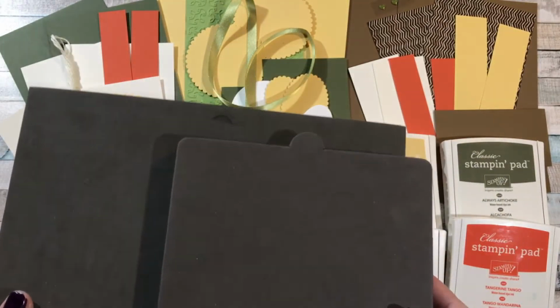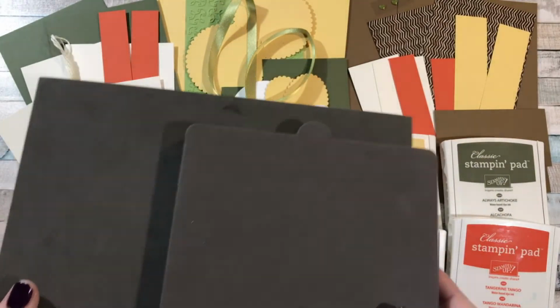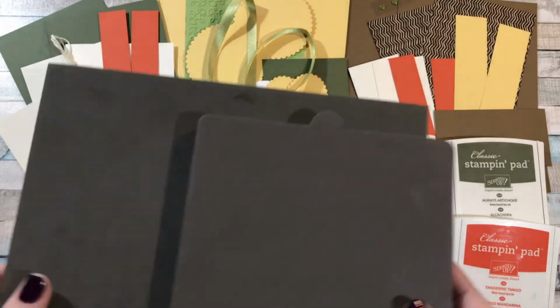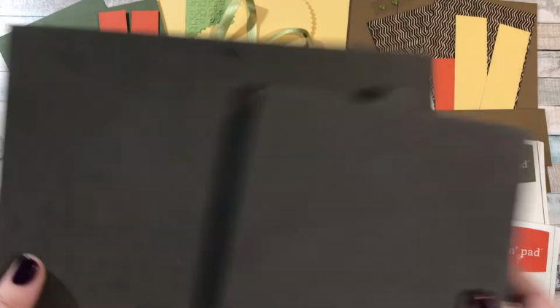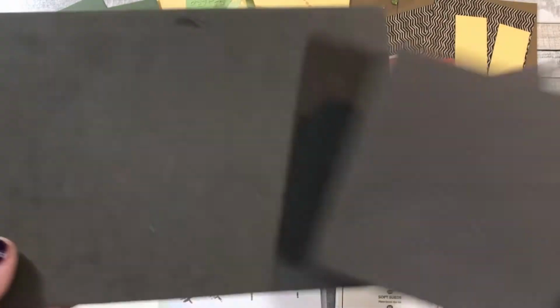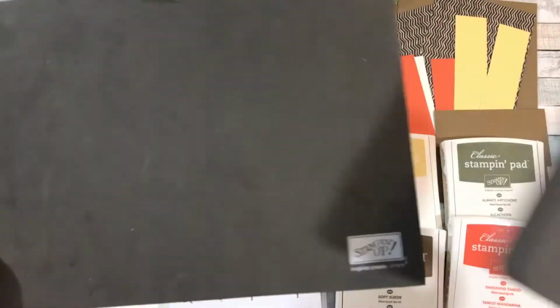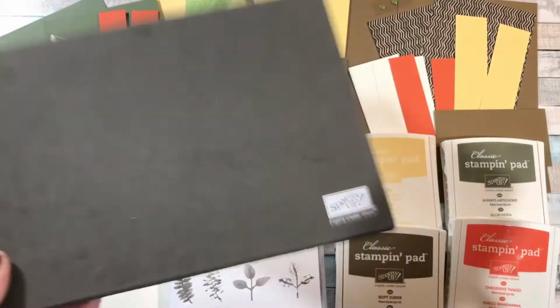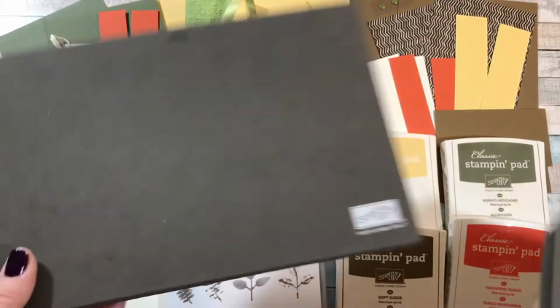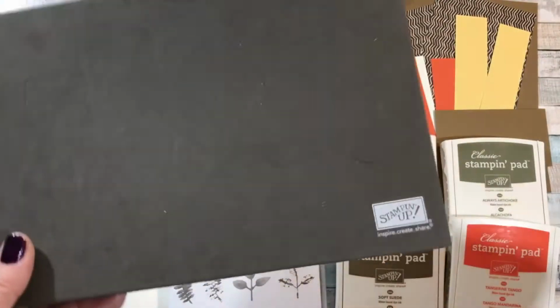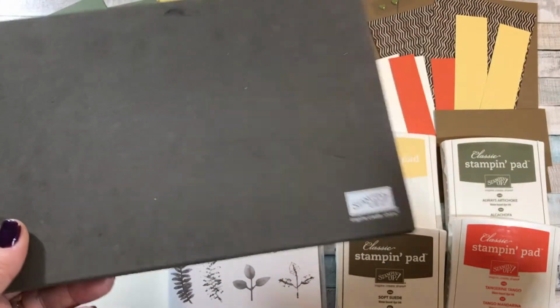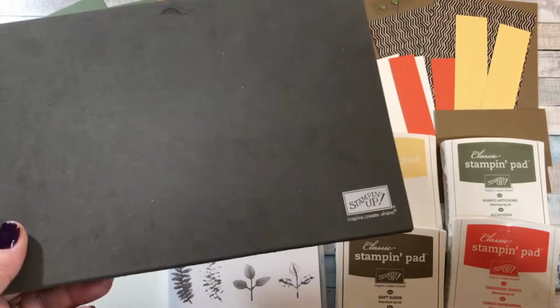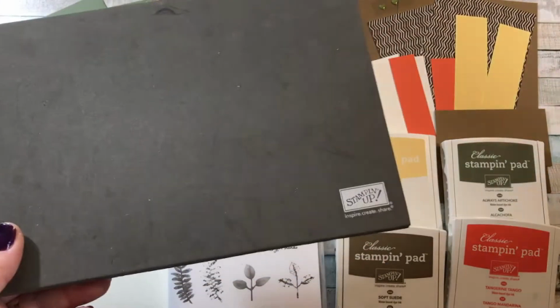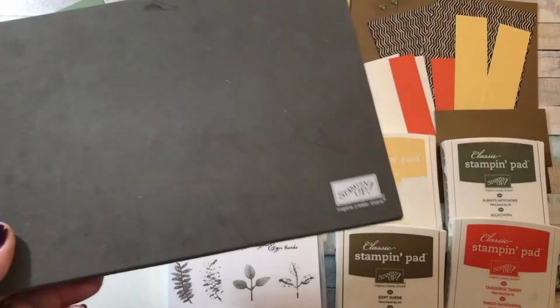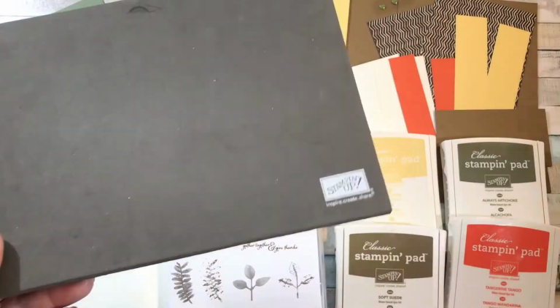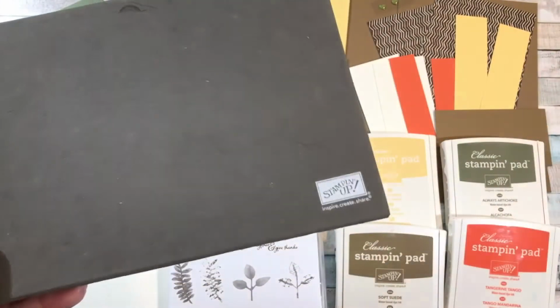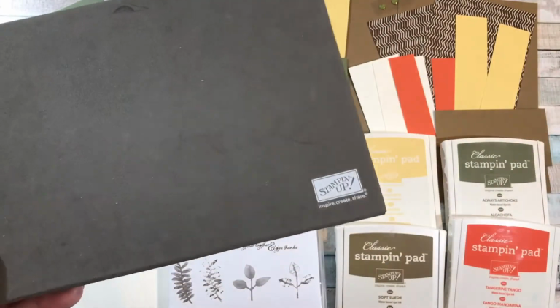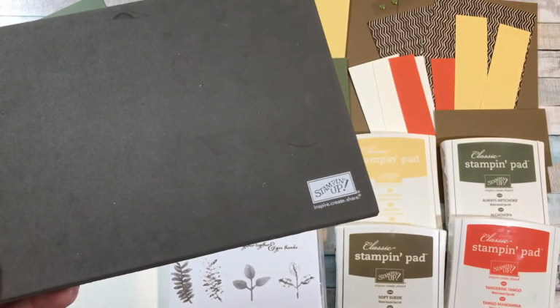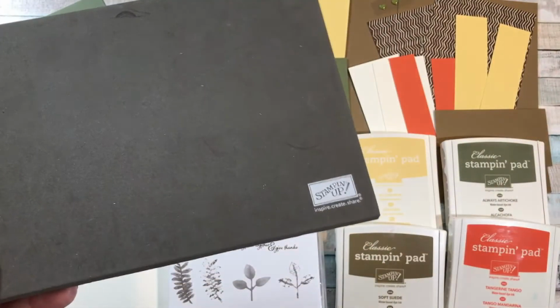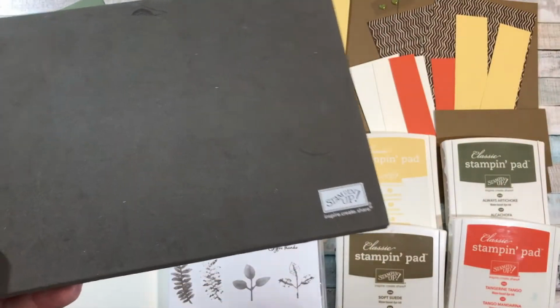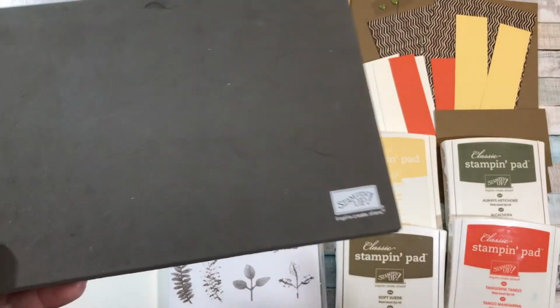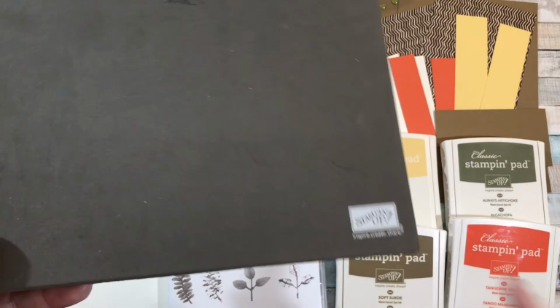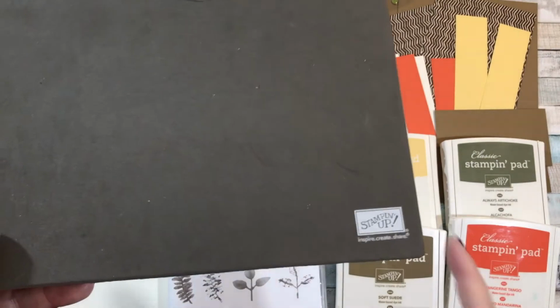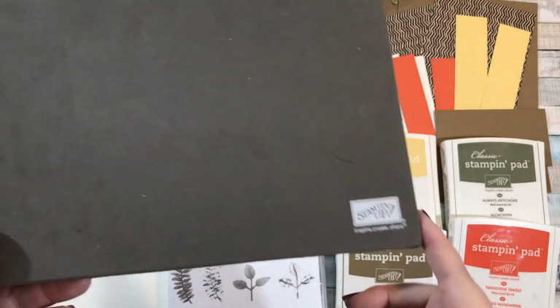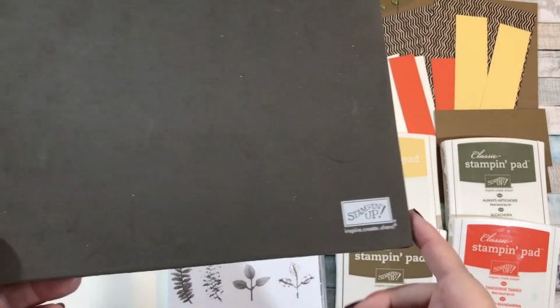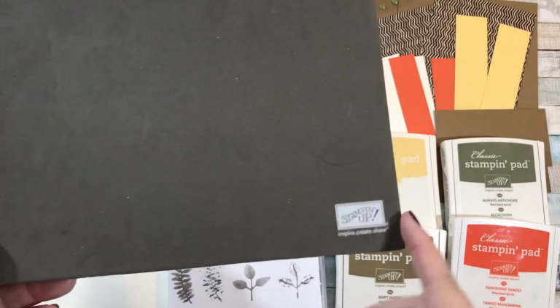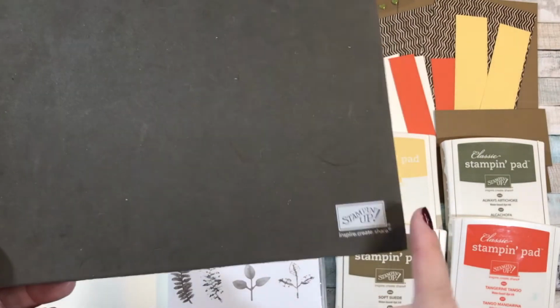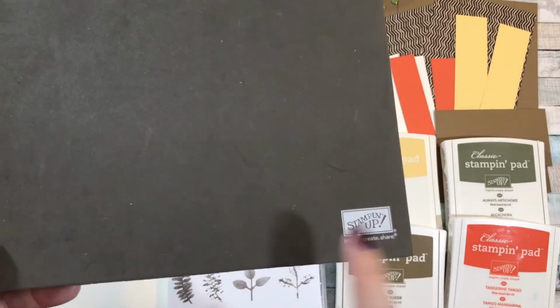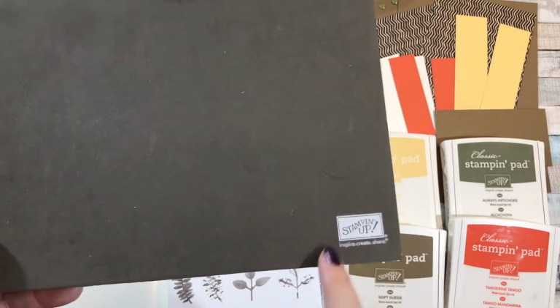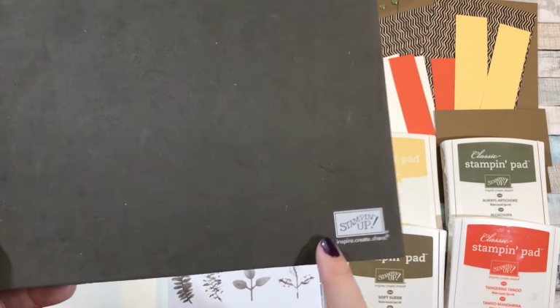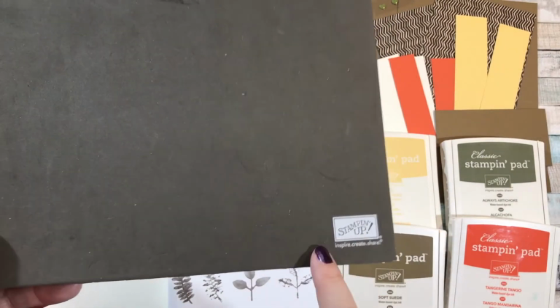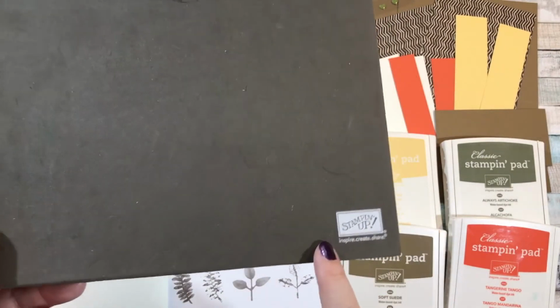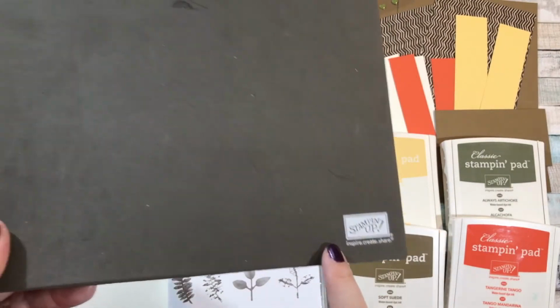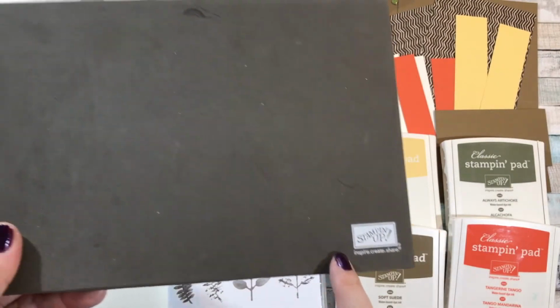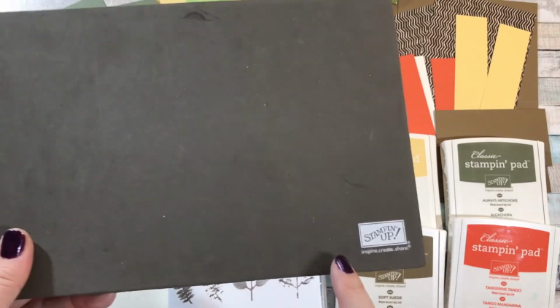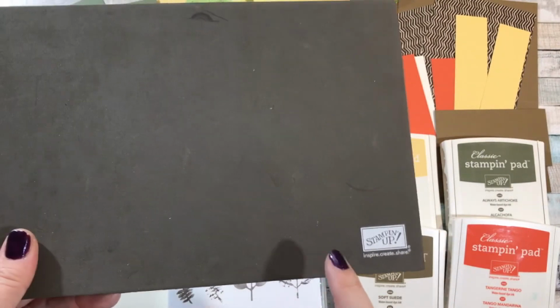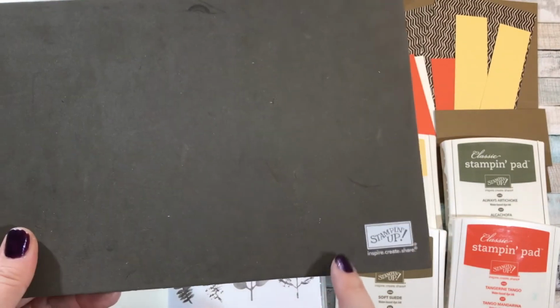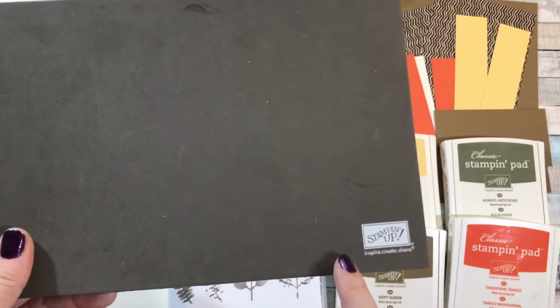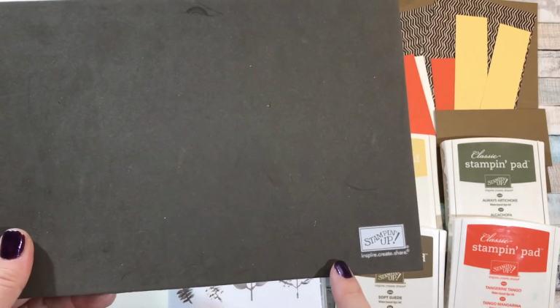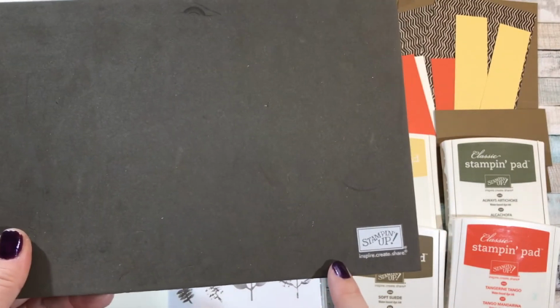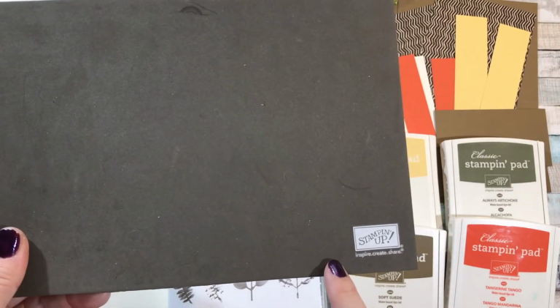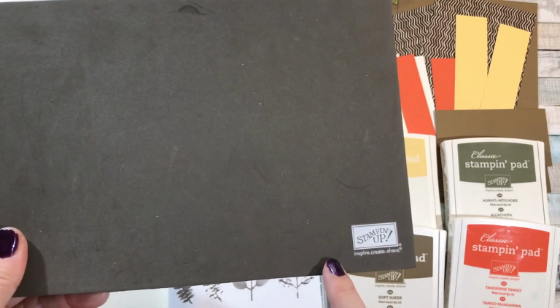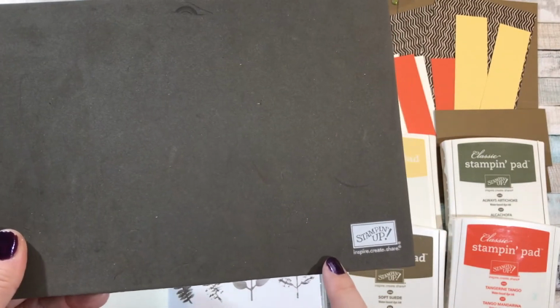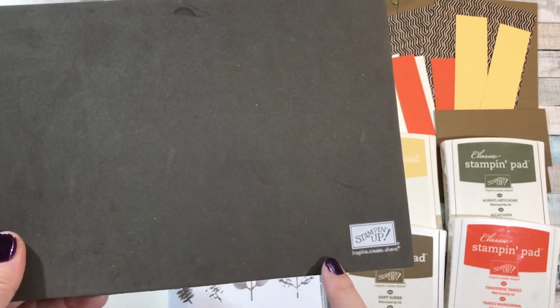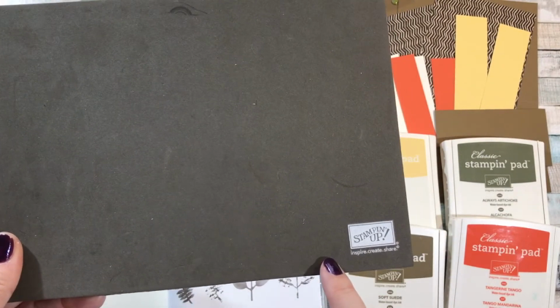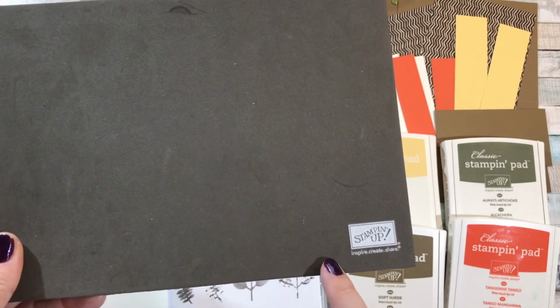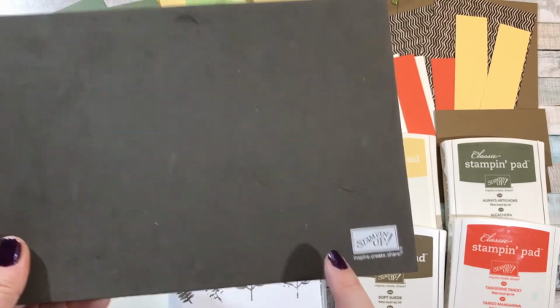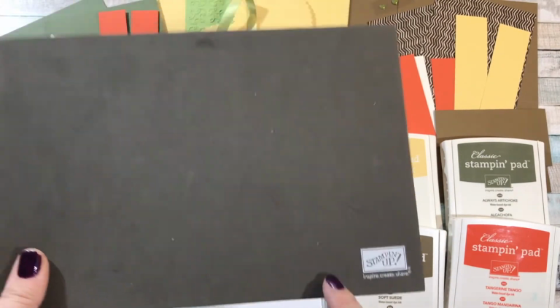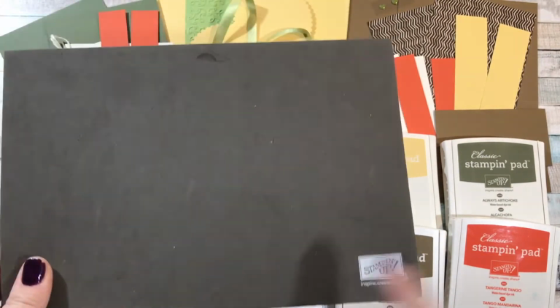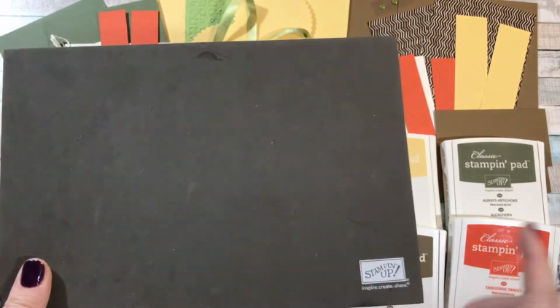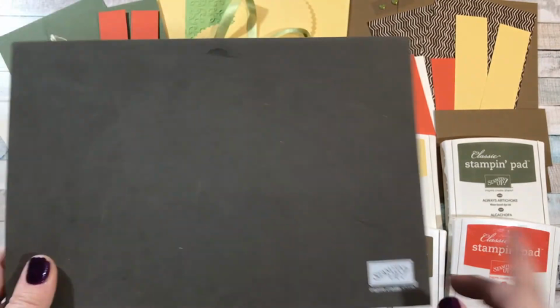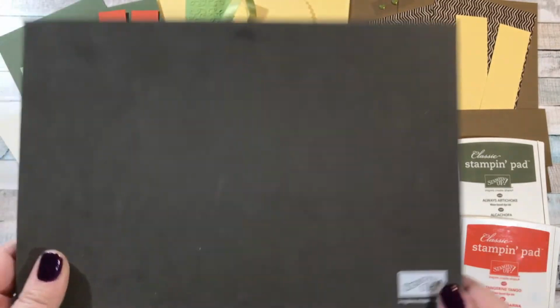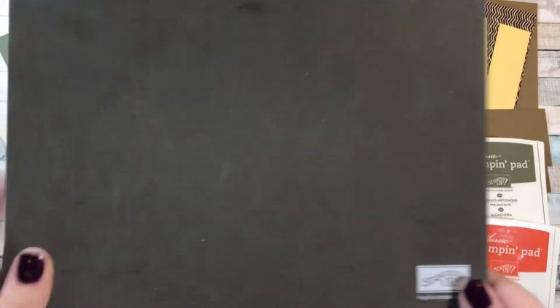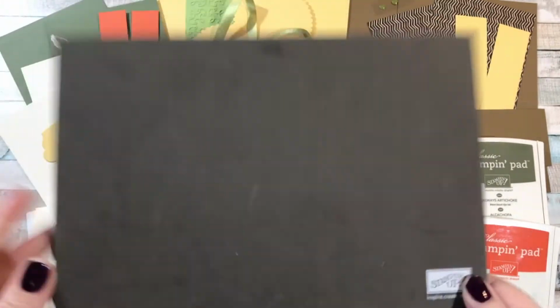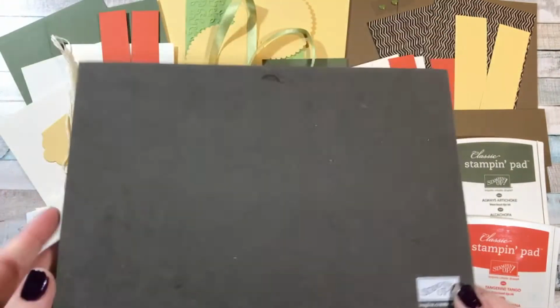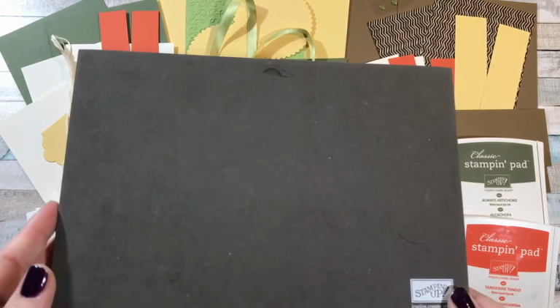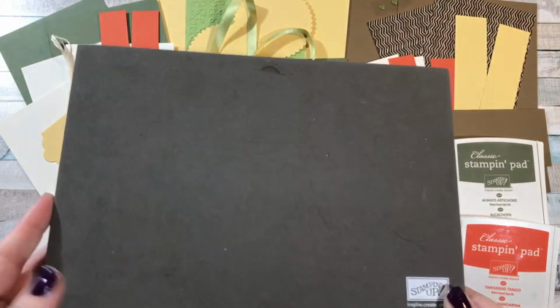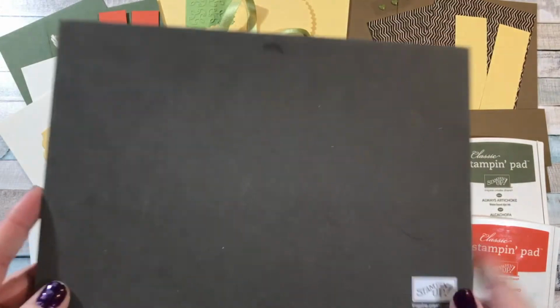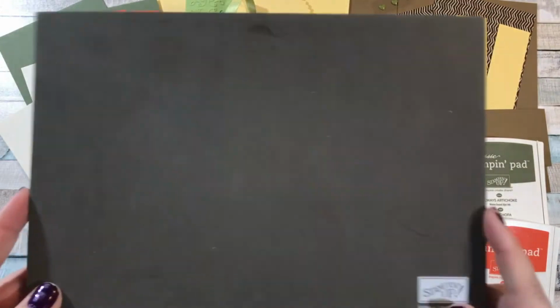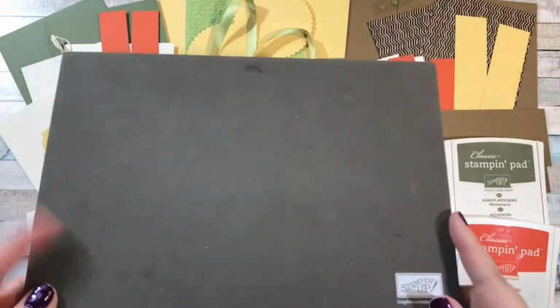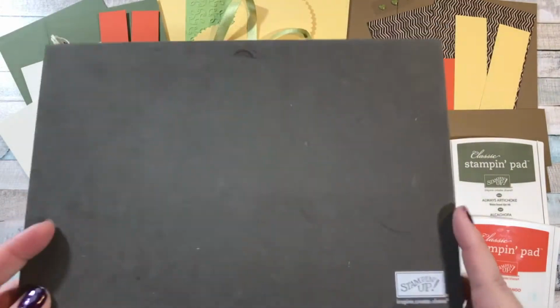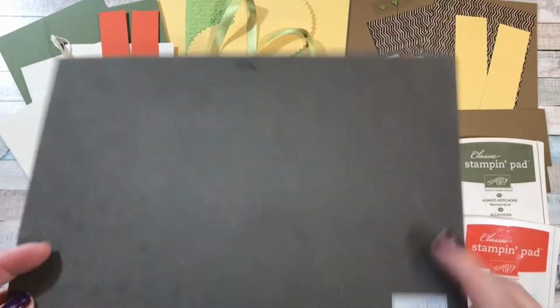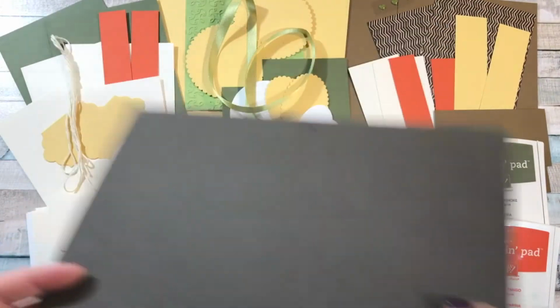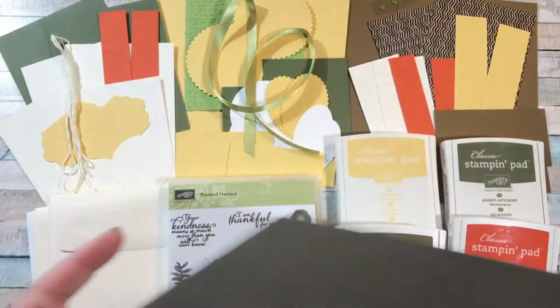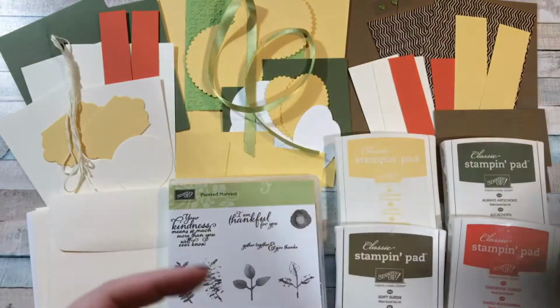Even sometimes I use the foam that came out of my case to hold the blocks, but any kind of foam mat will work. So if you don't have anything, you're definitely going to want to get it. This is called the stamp and pierce mat and it is available on my shopping page.